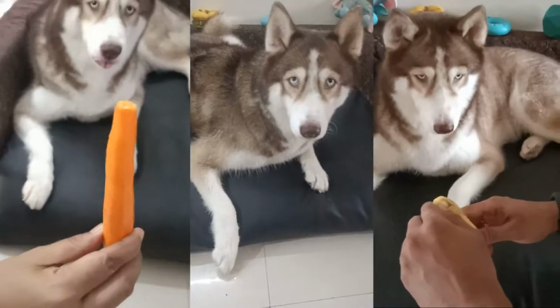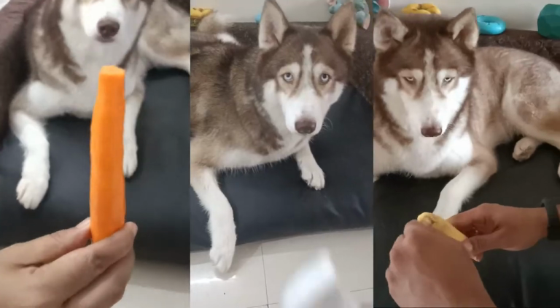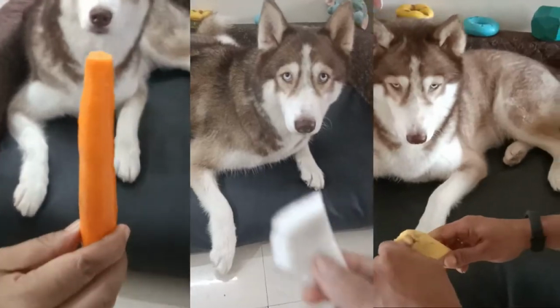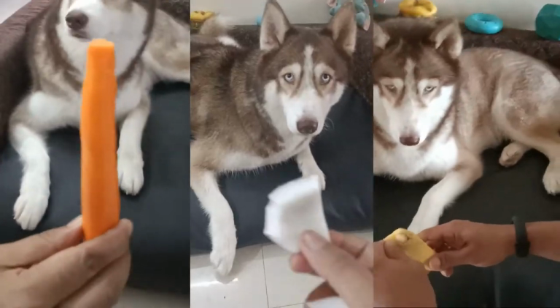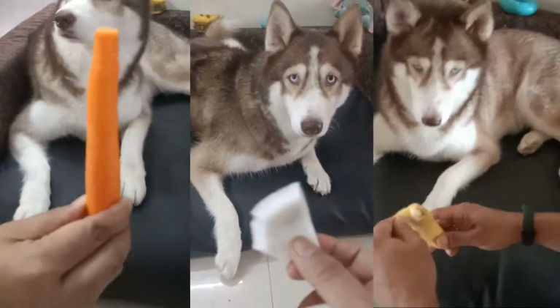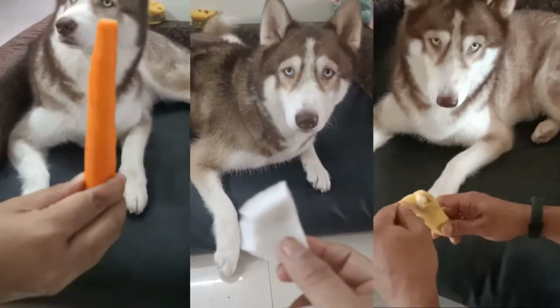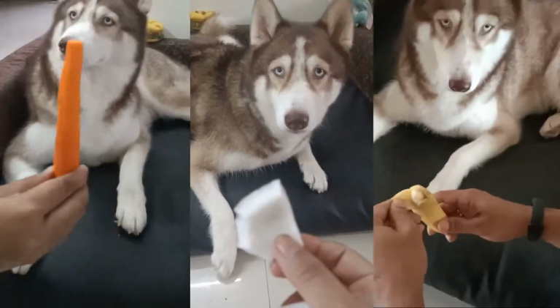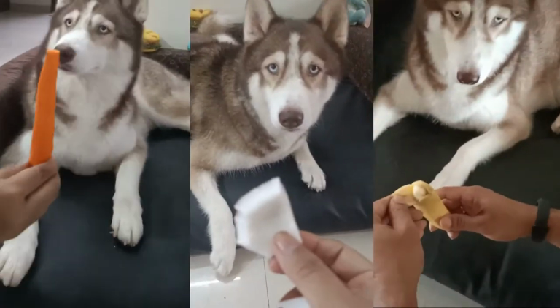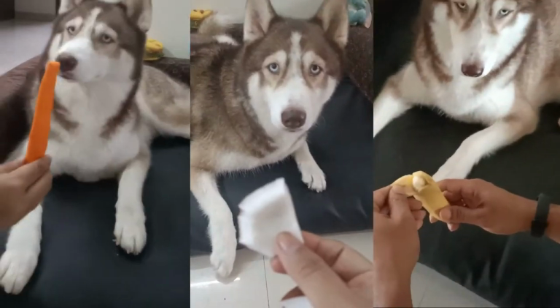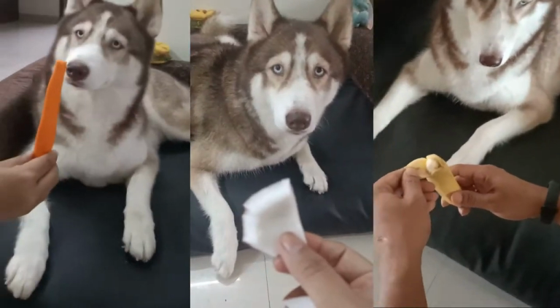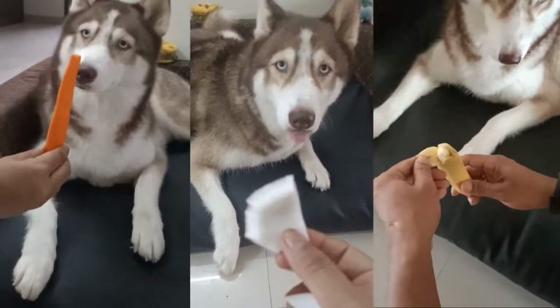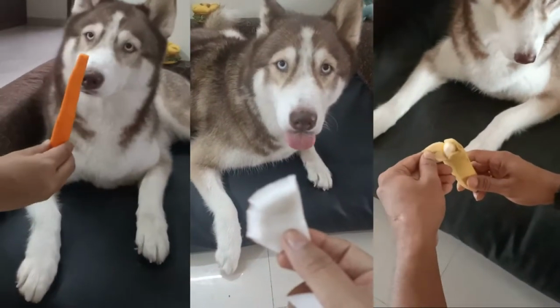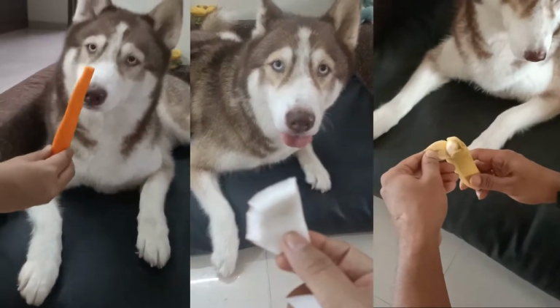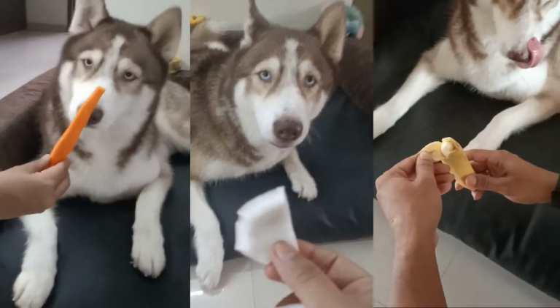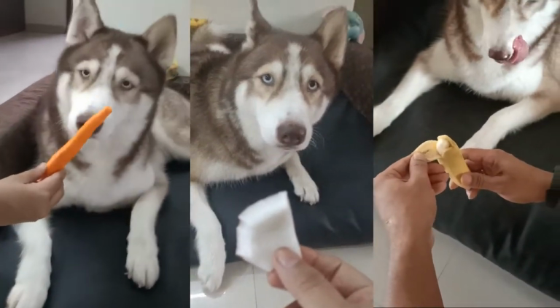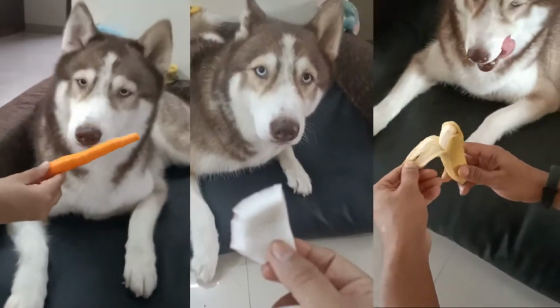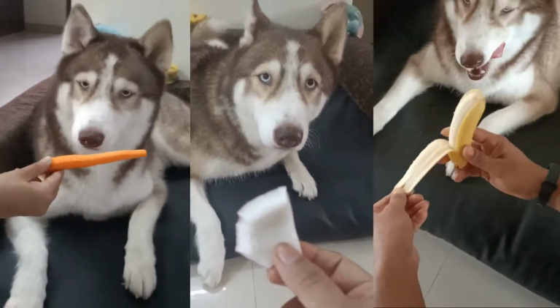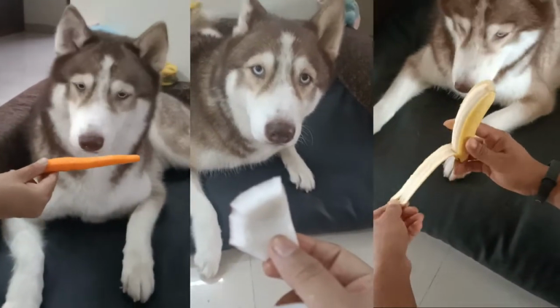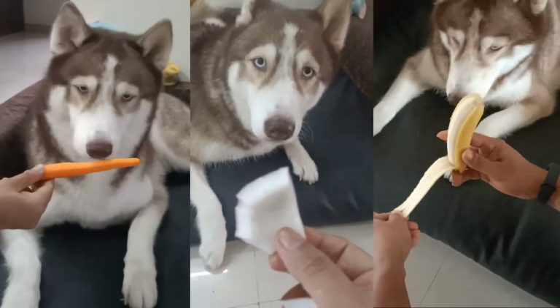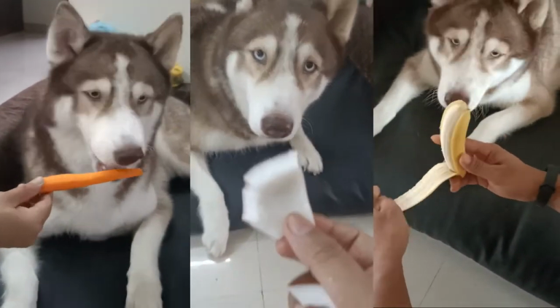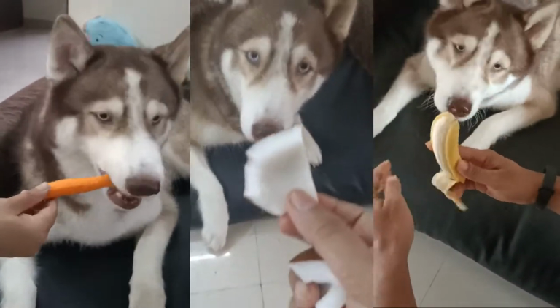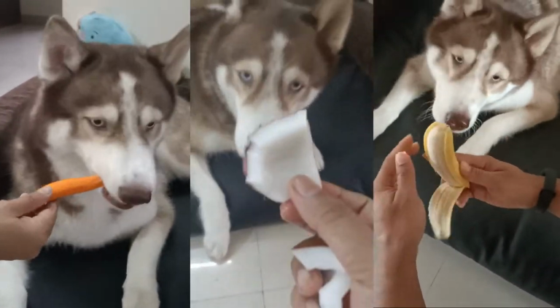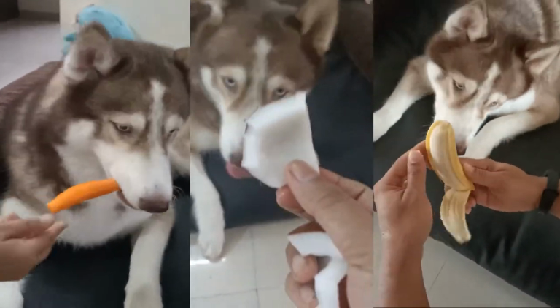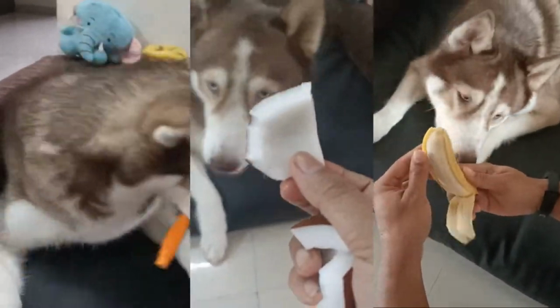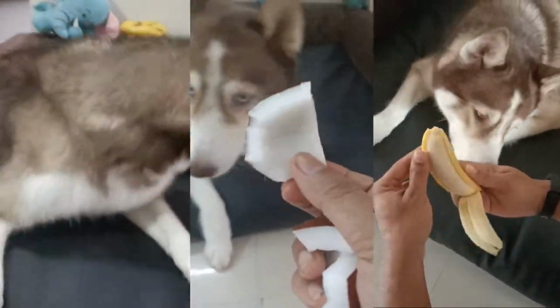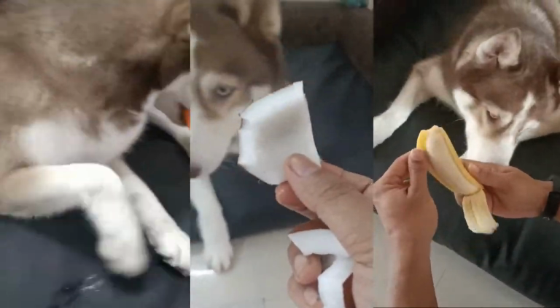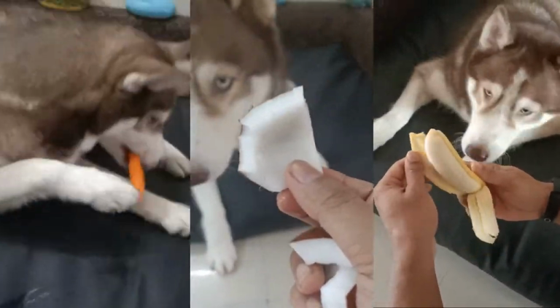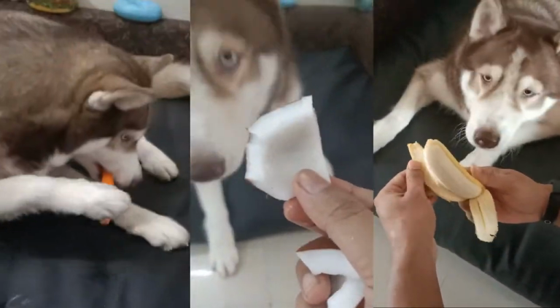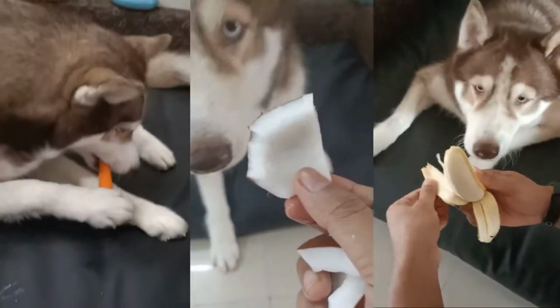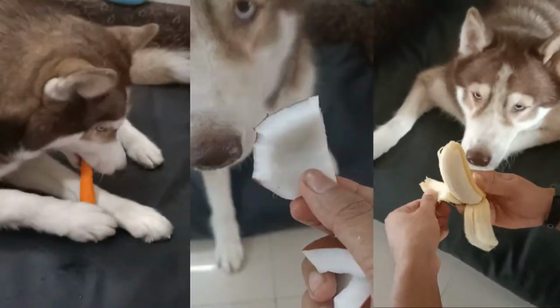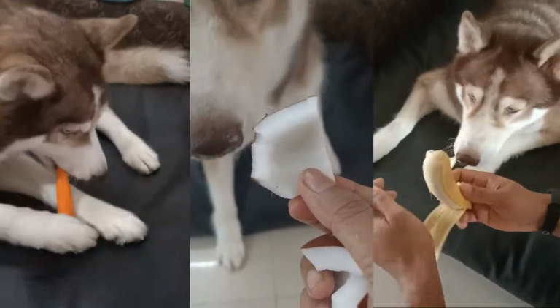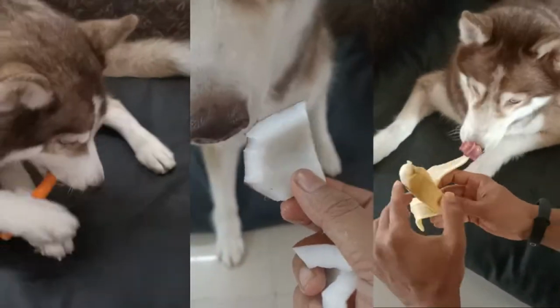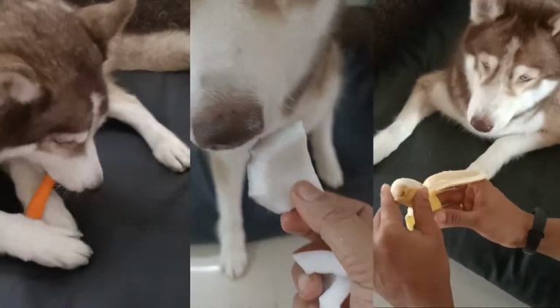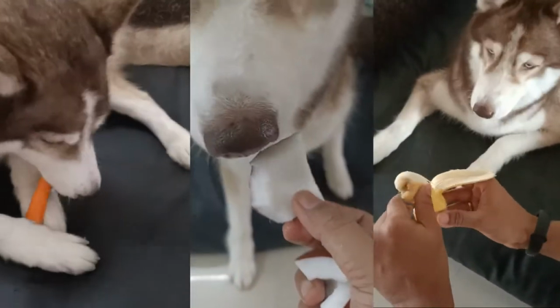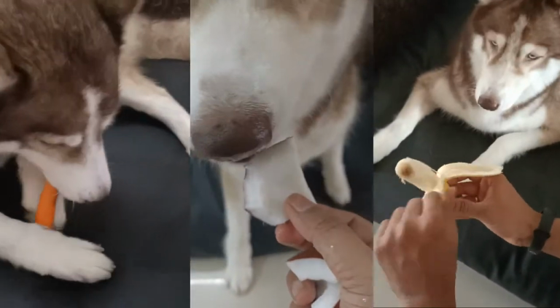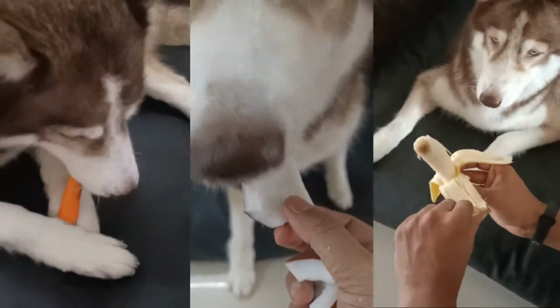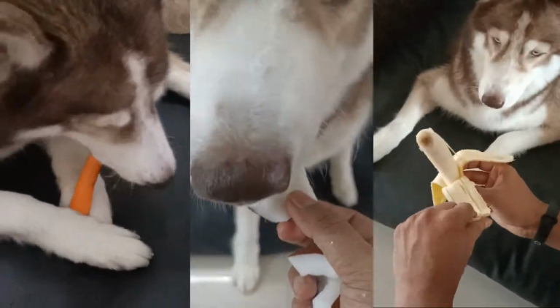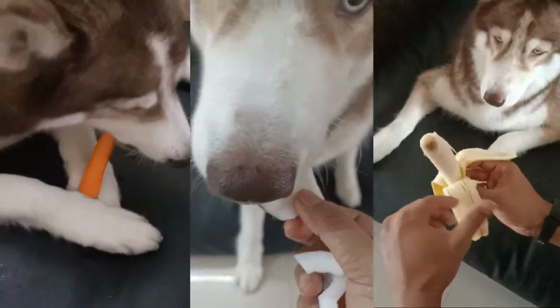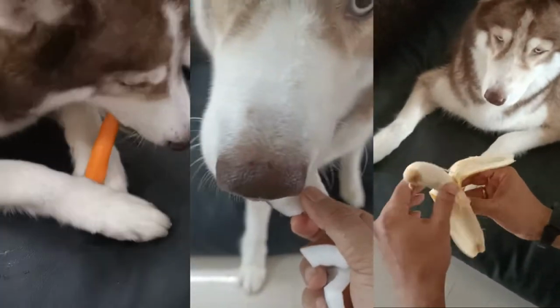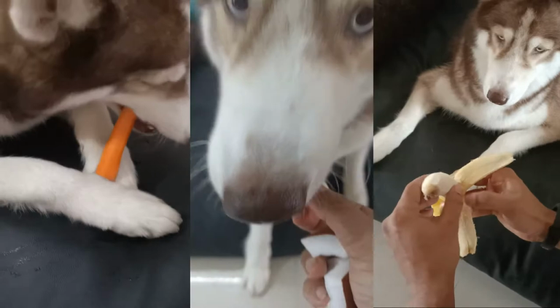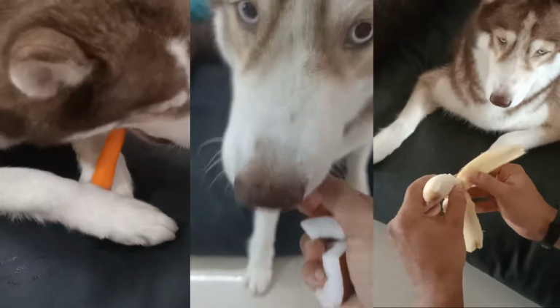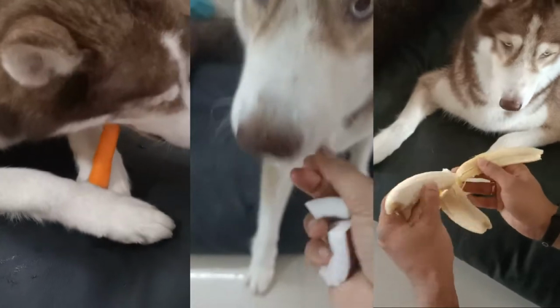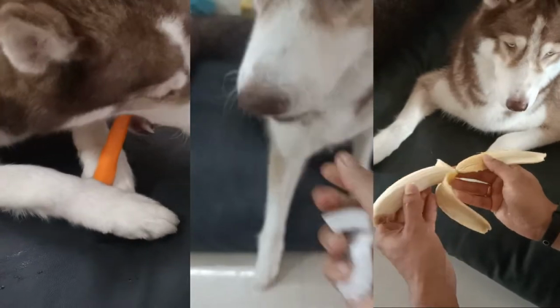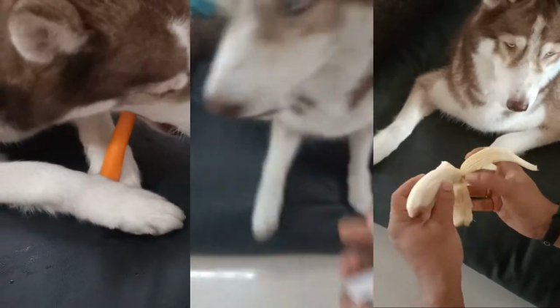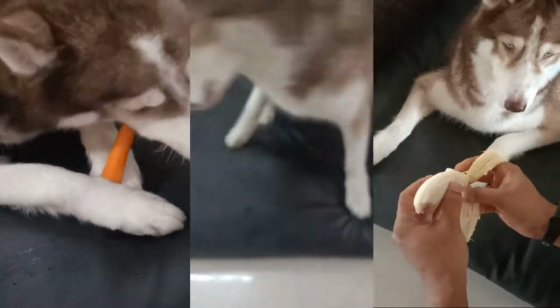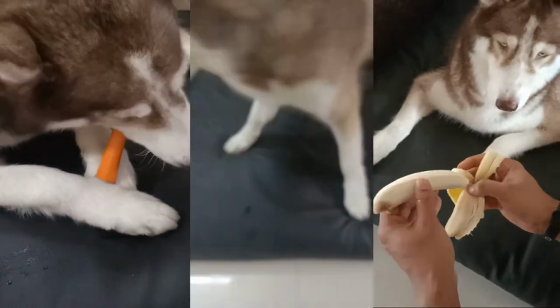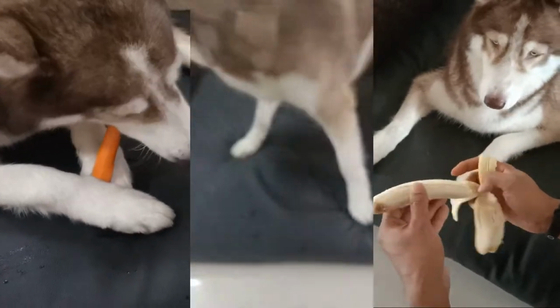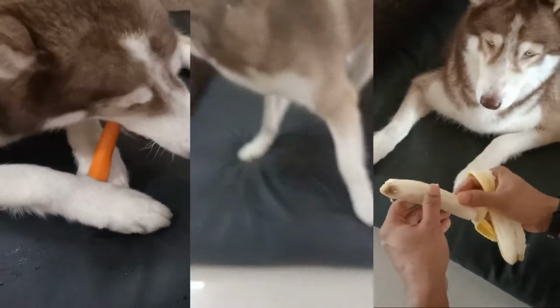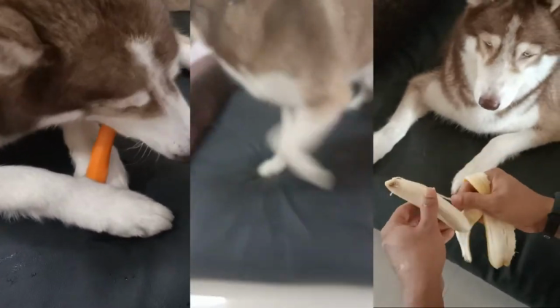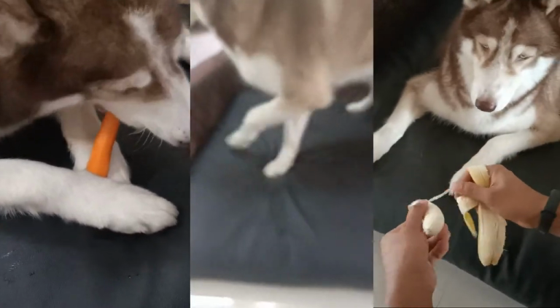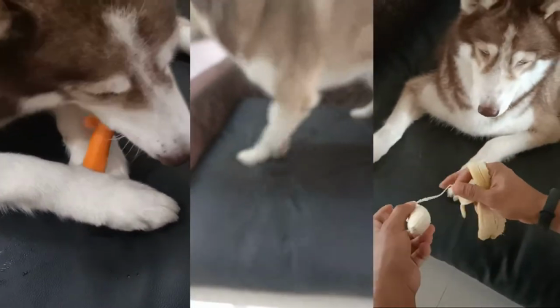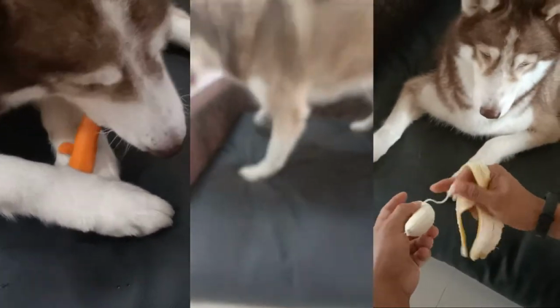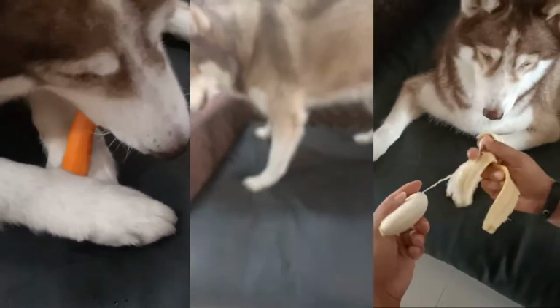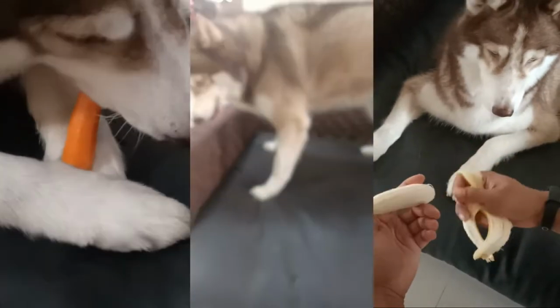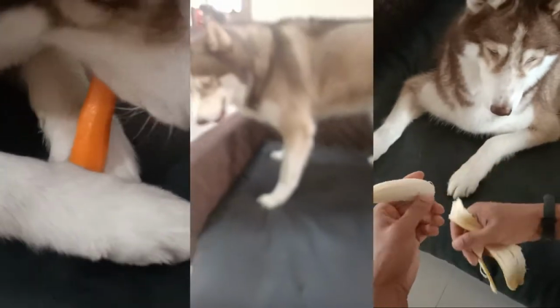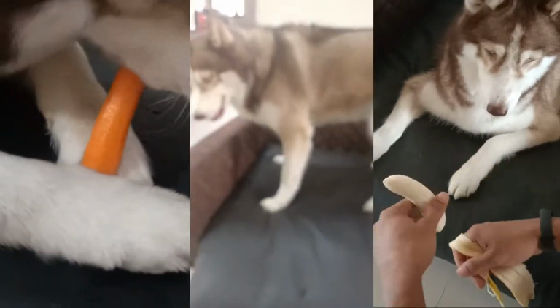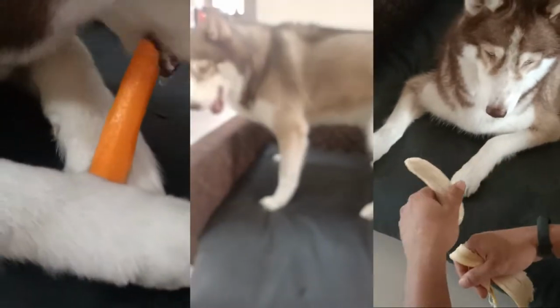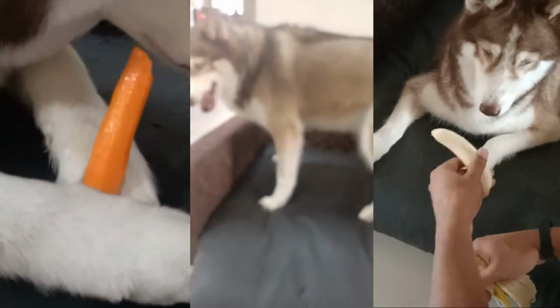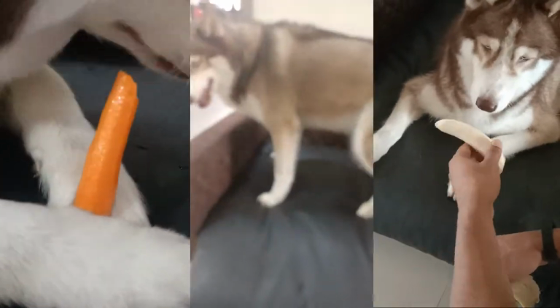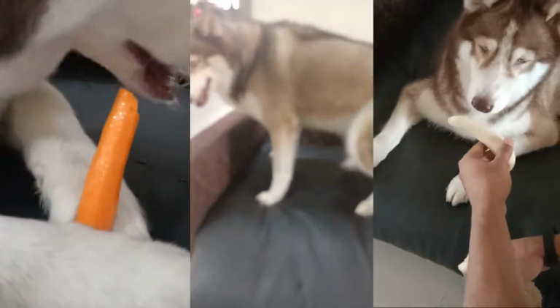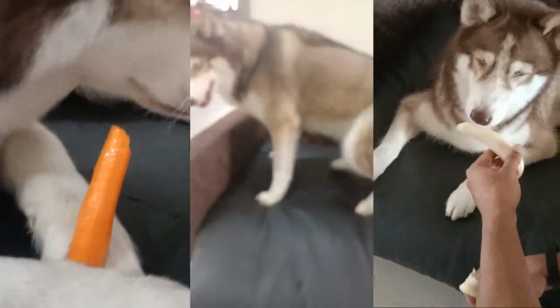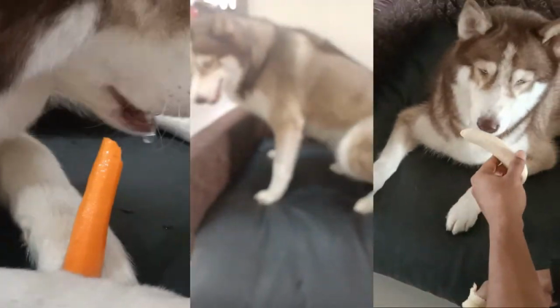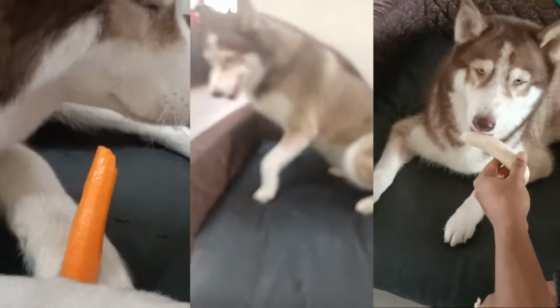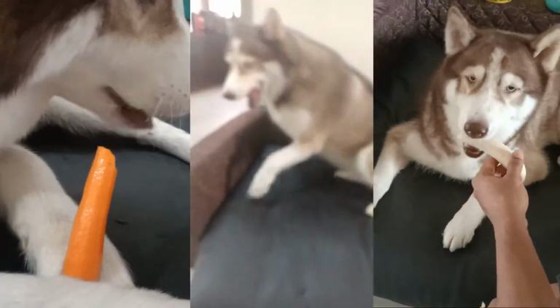Like you can give bananas, coconut, beans, carrots — there are many options that are healthy for them, and they also like them.